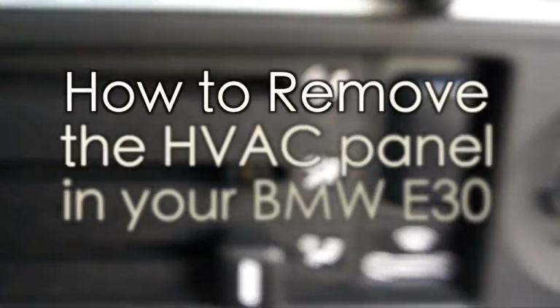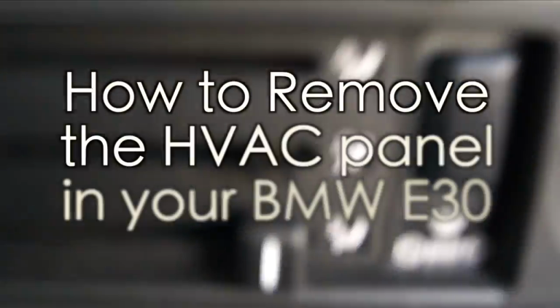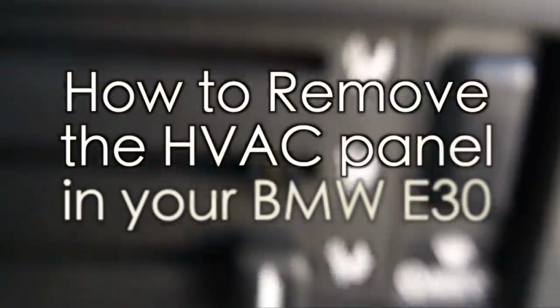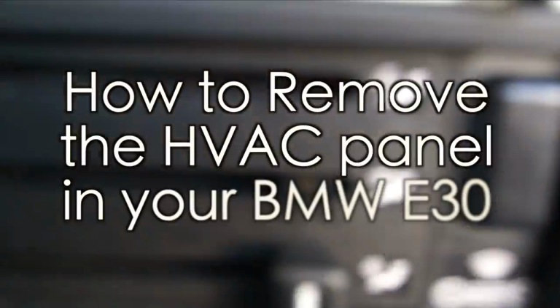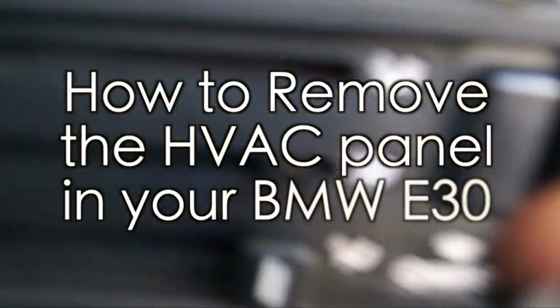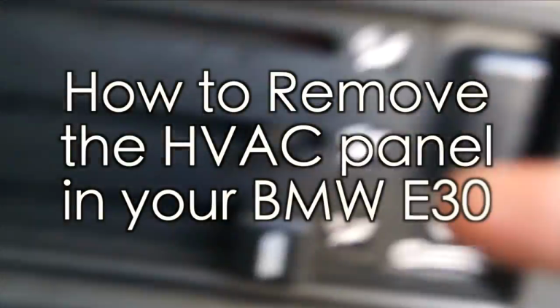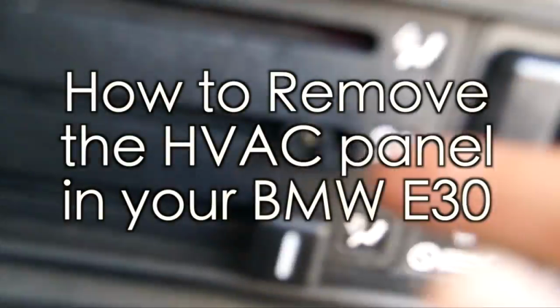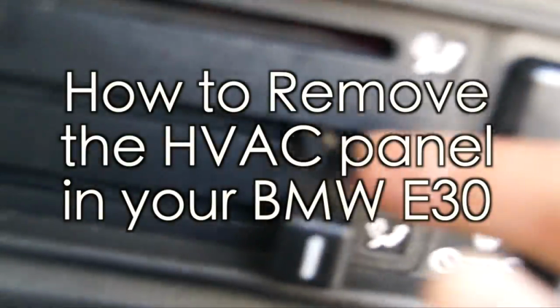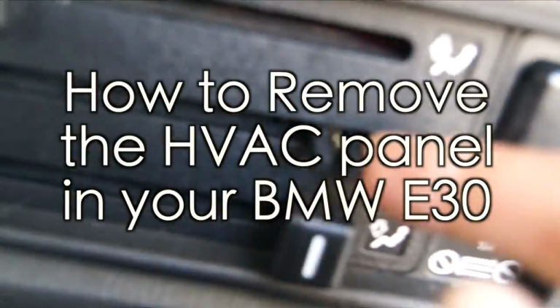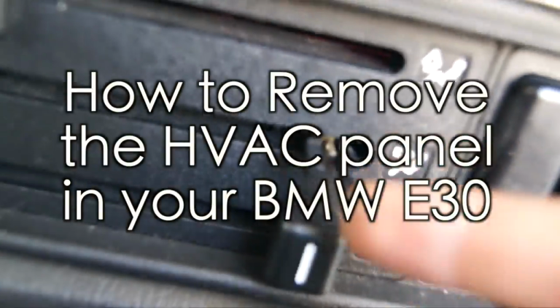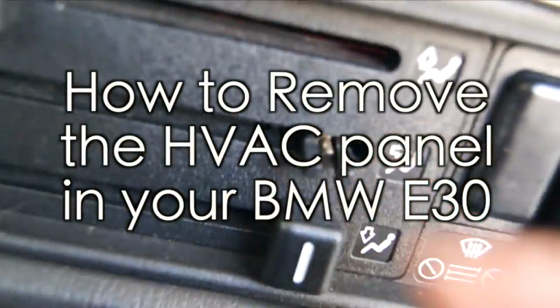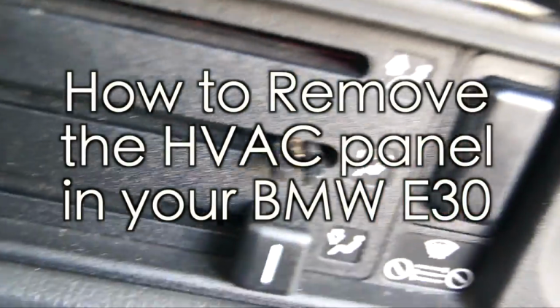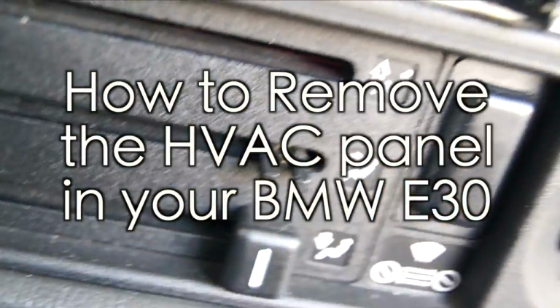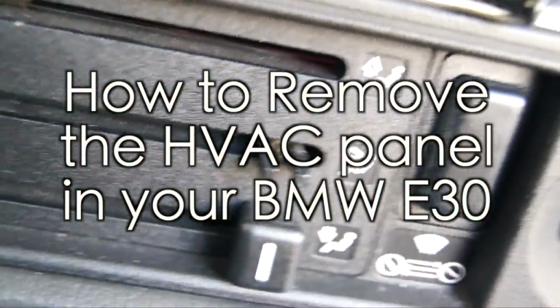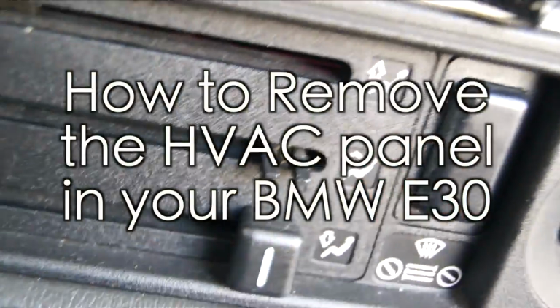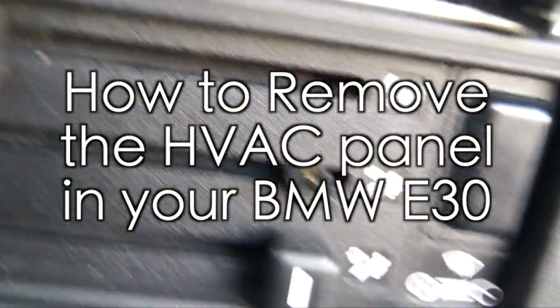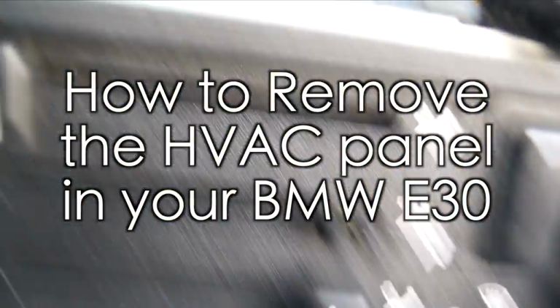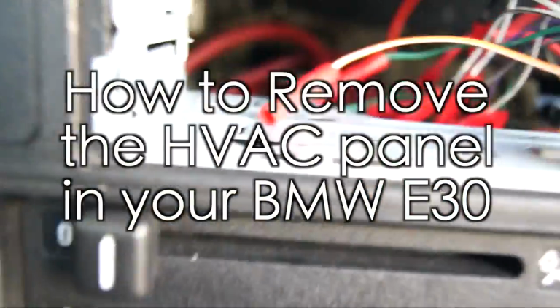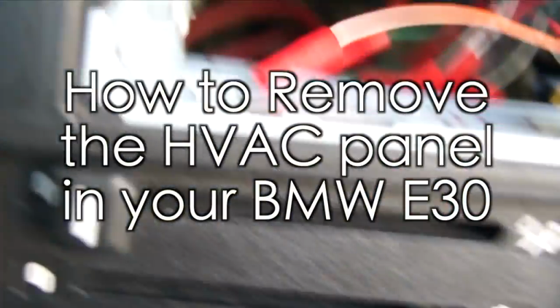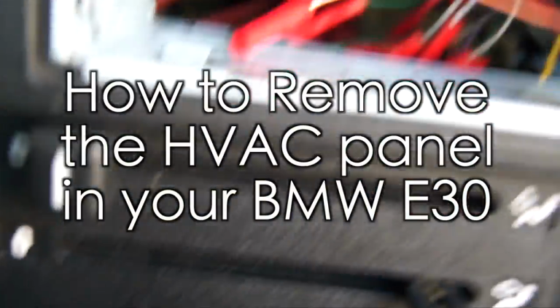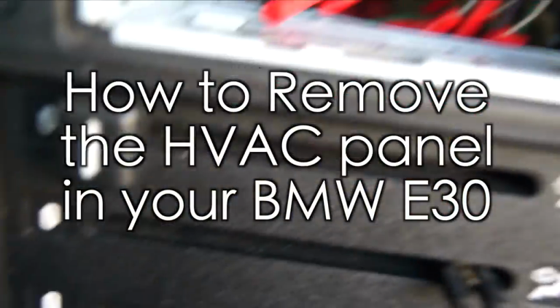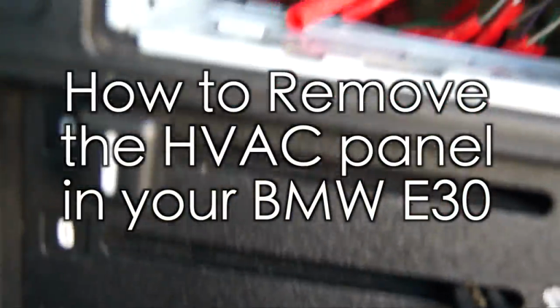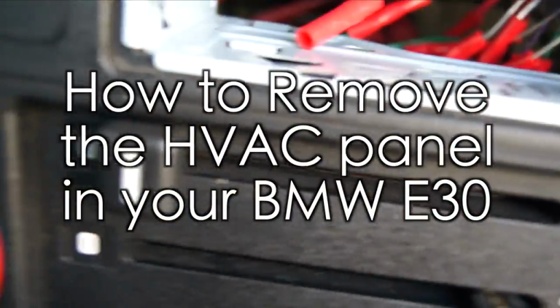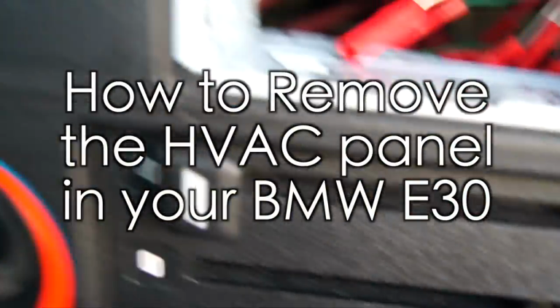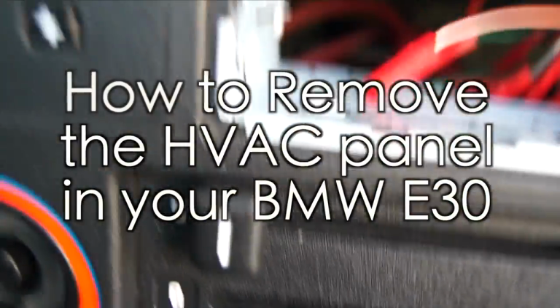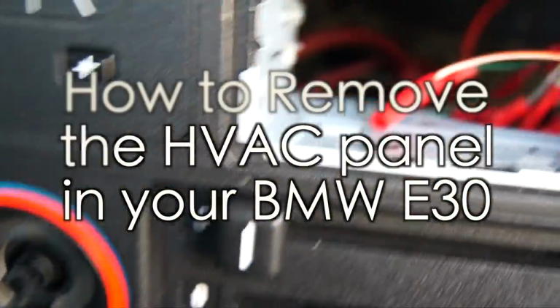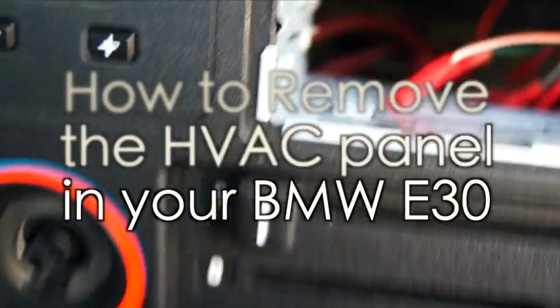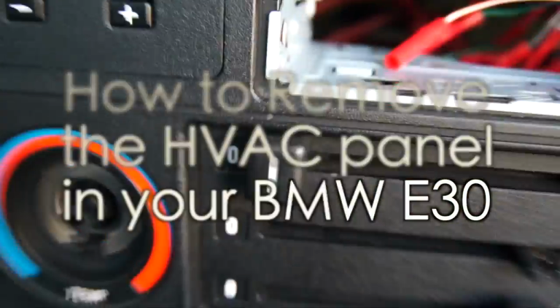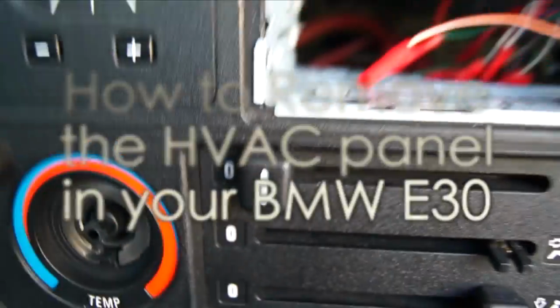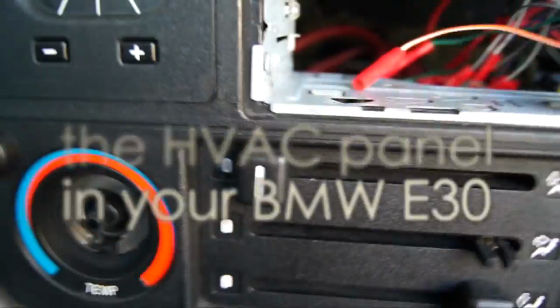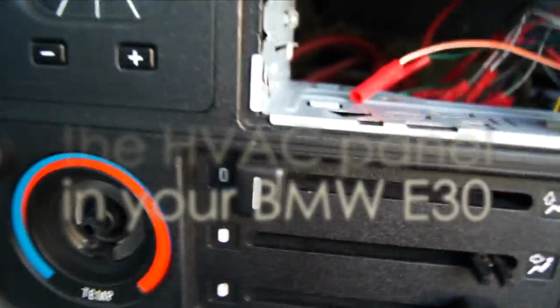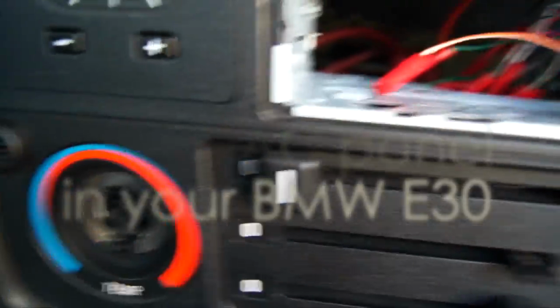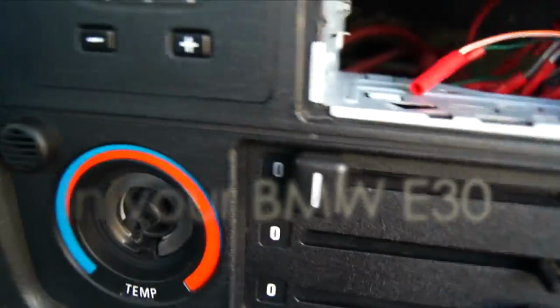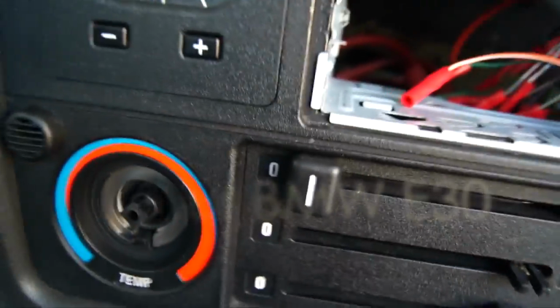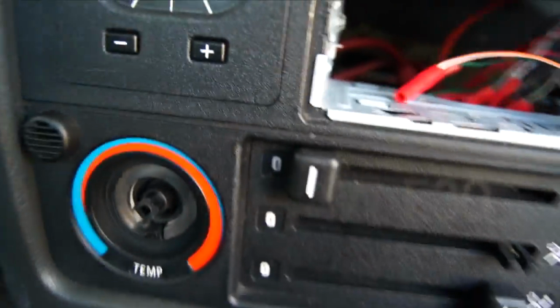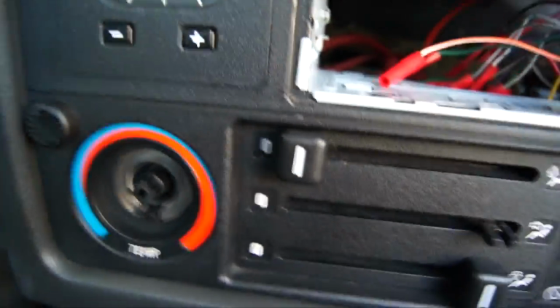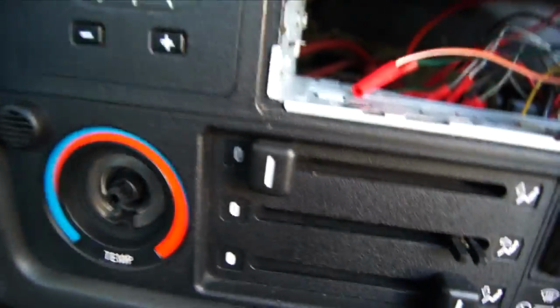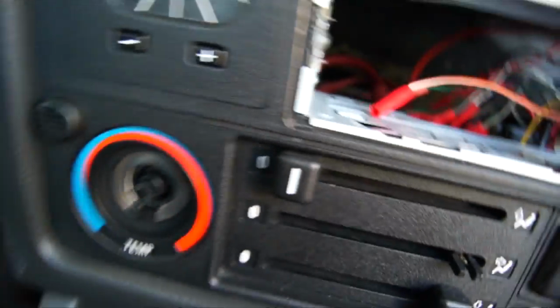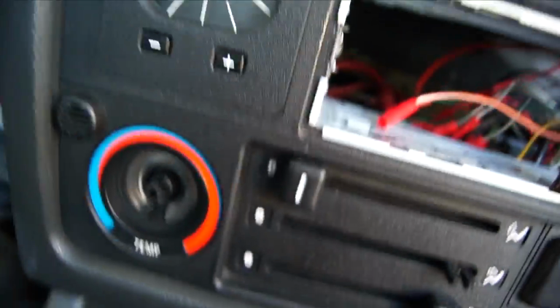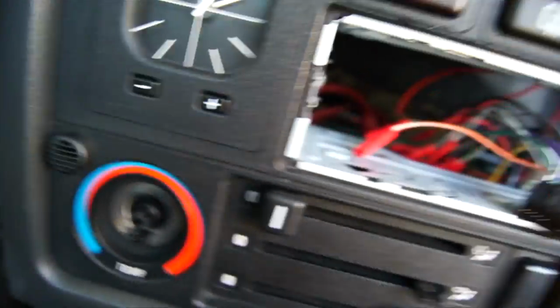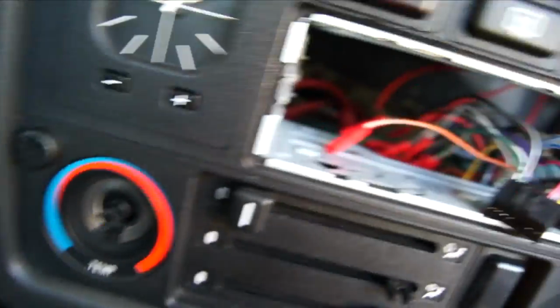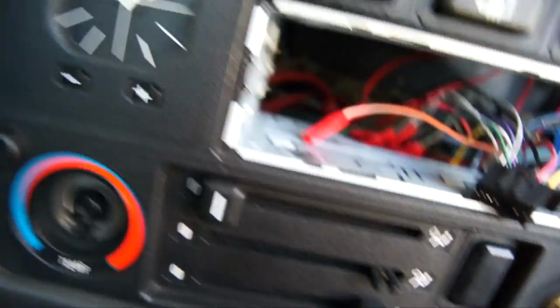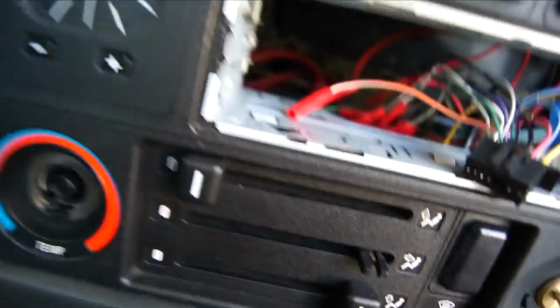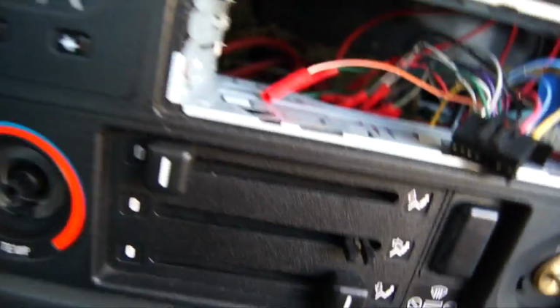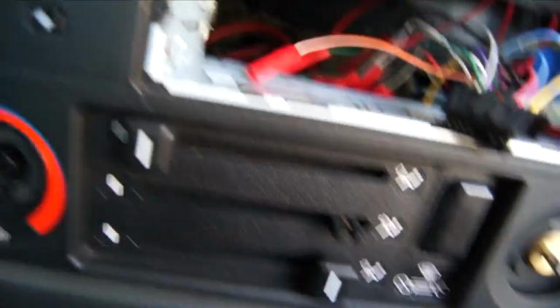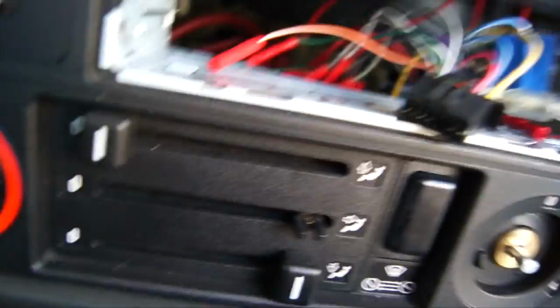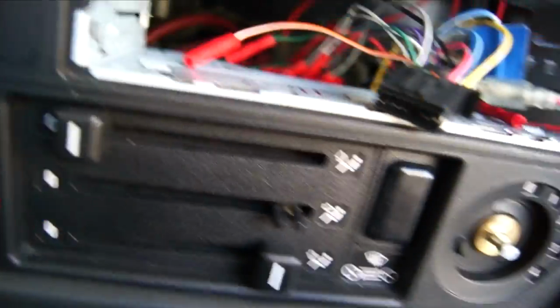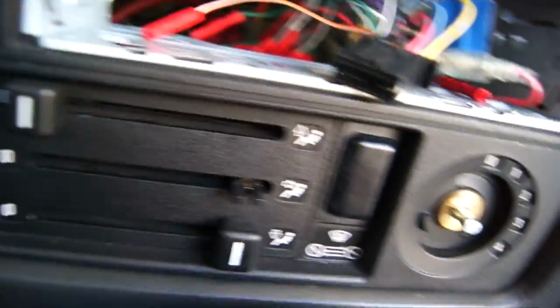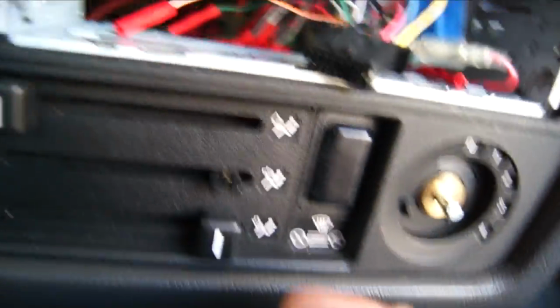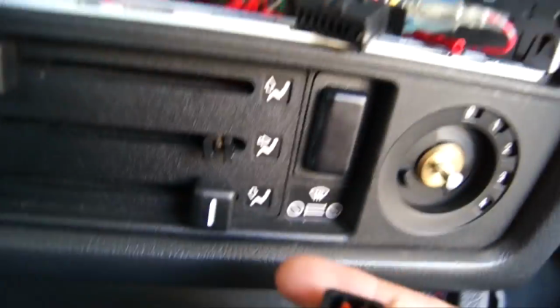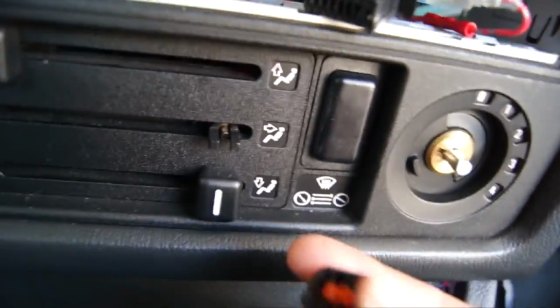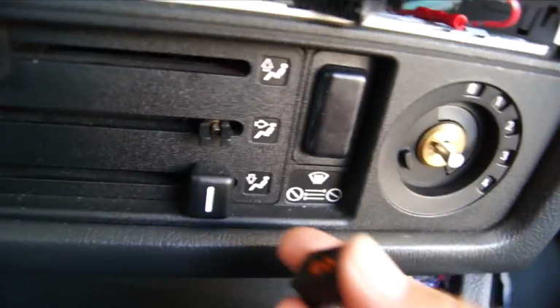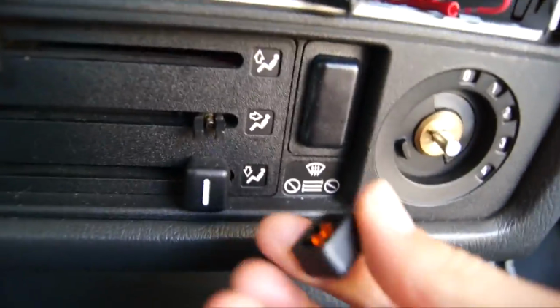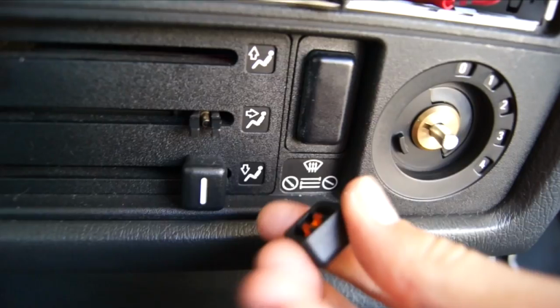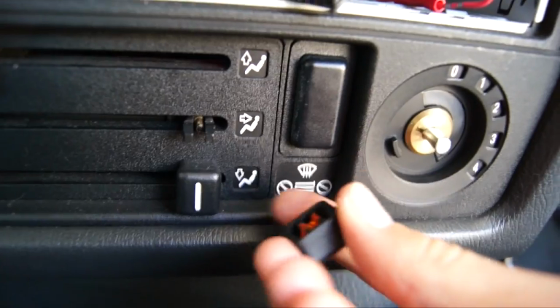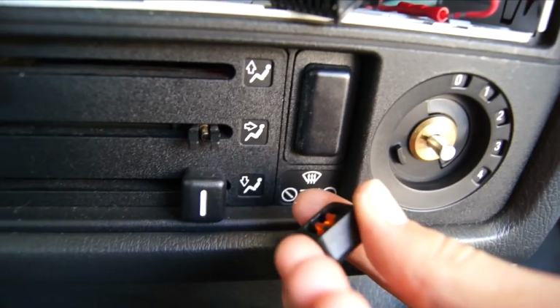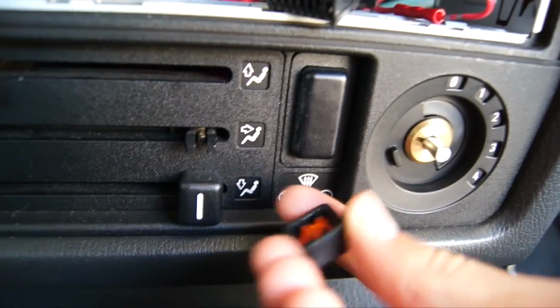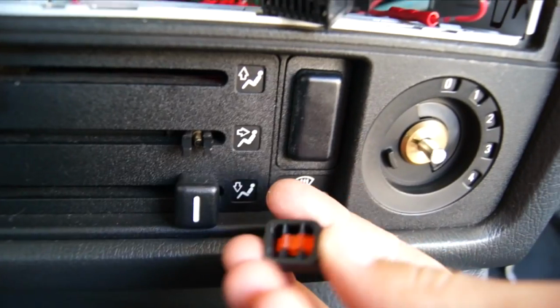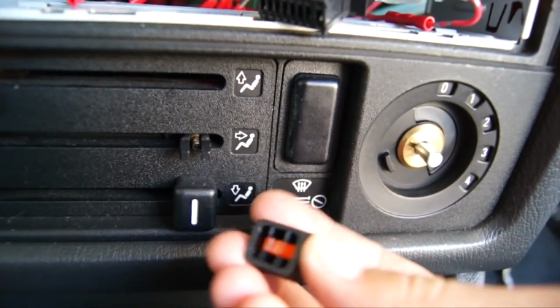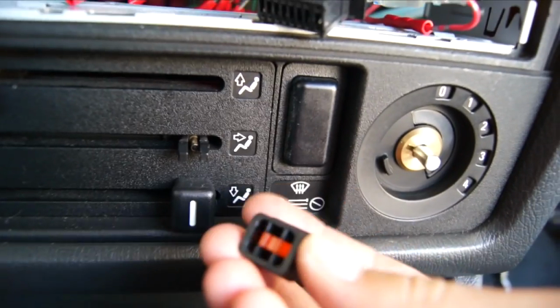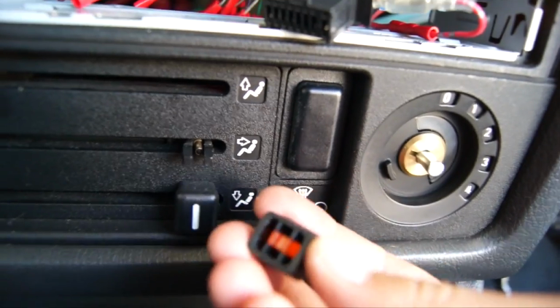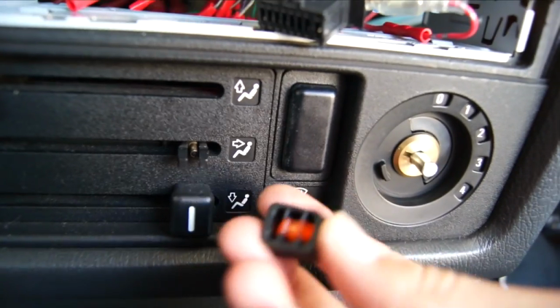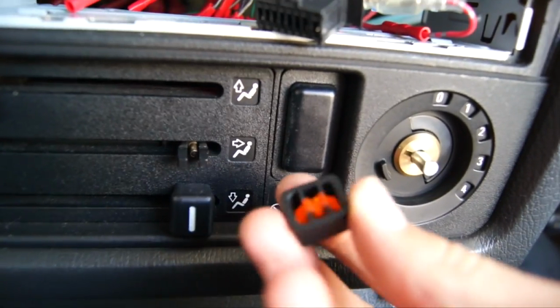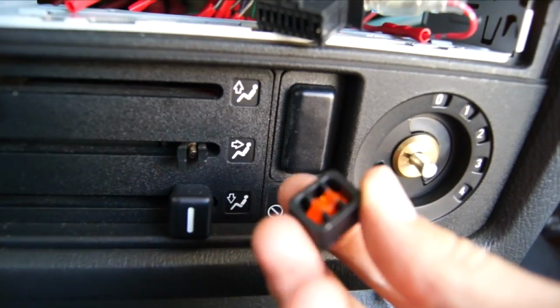Hello everyone. In this video I'd like to show you how to remove the HVAC panel in your BMW E30.